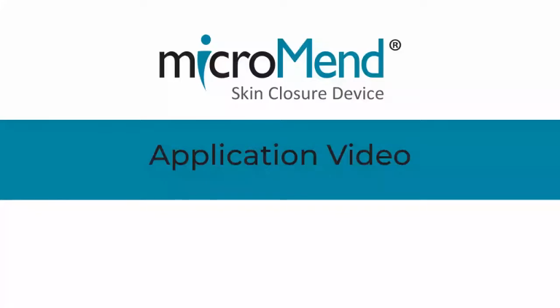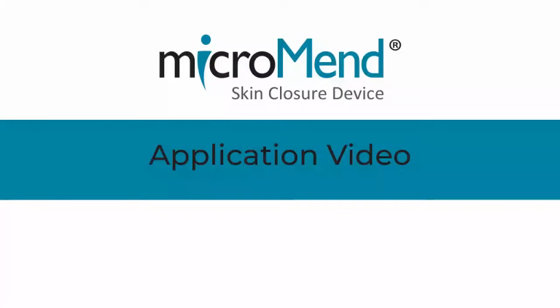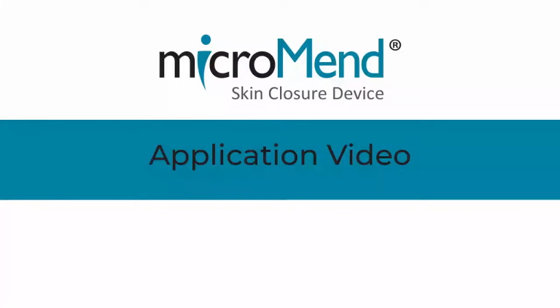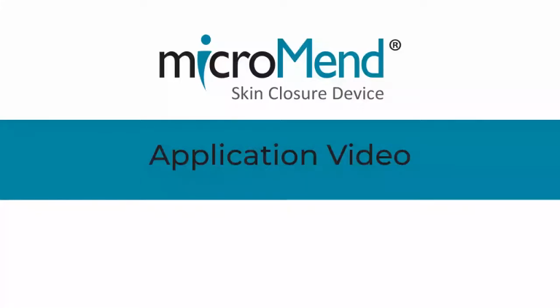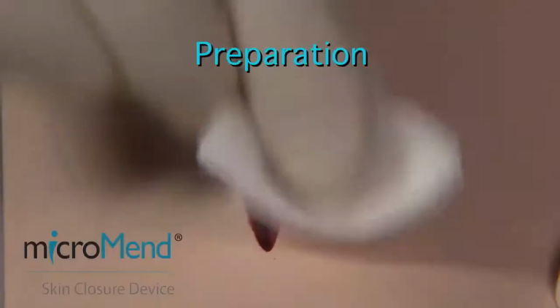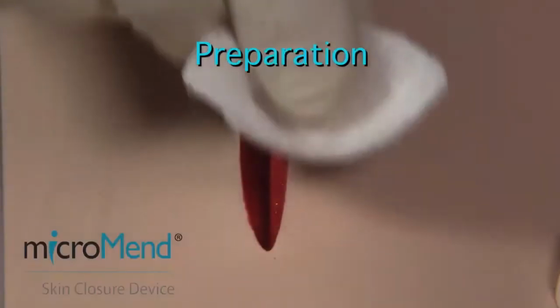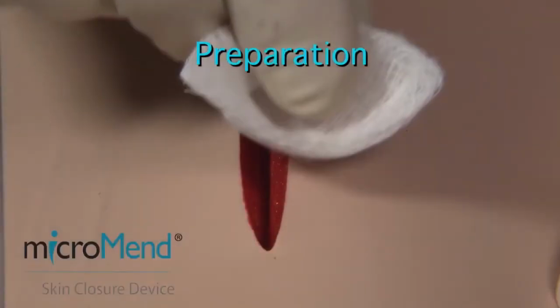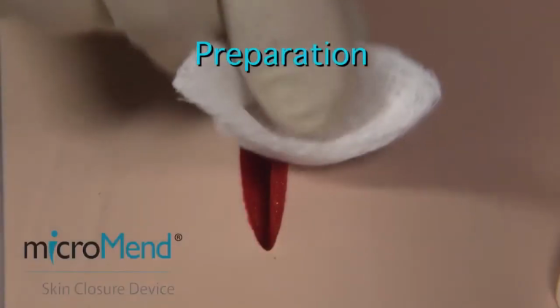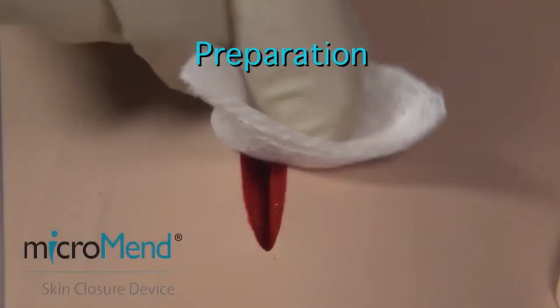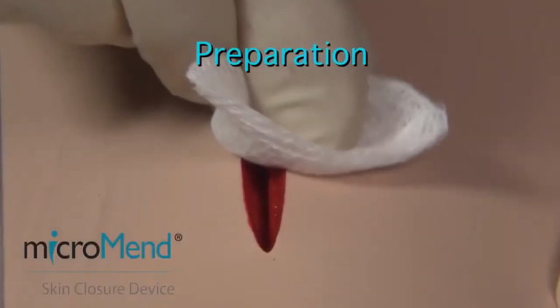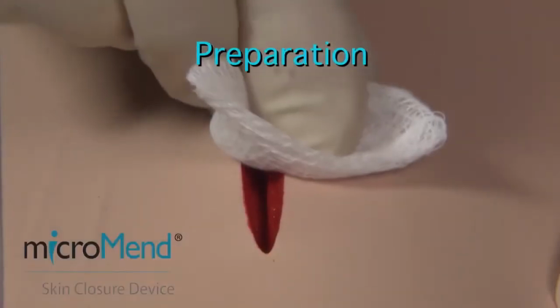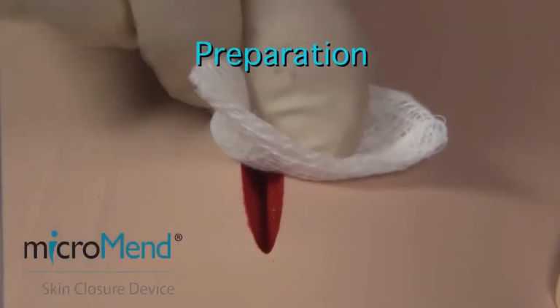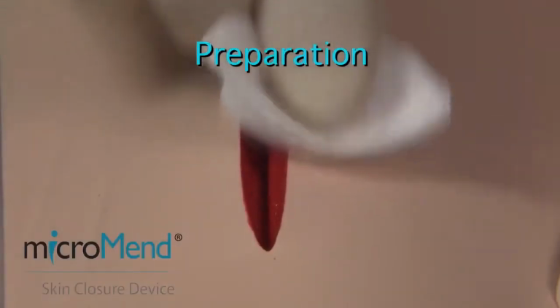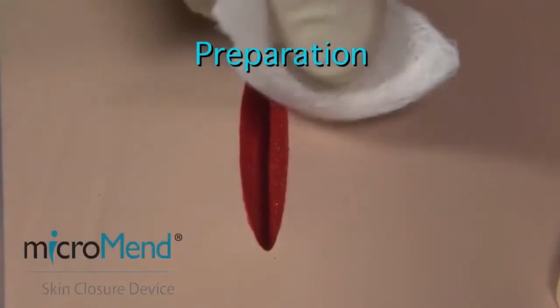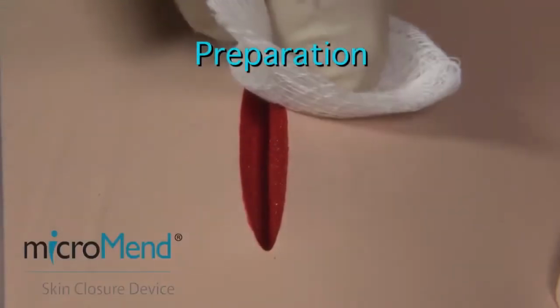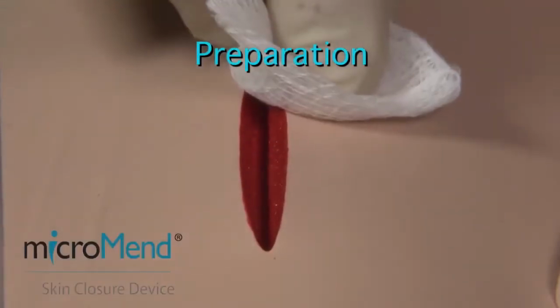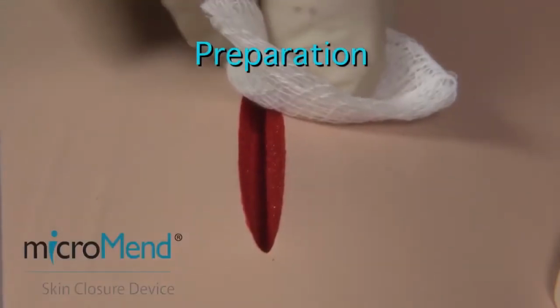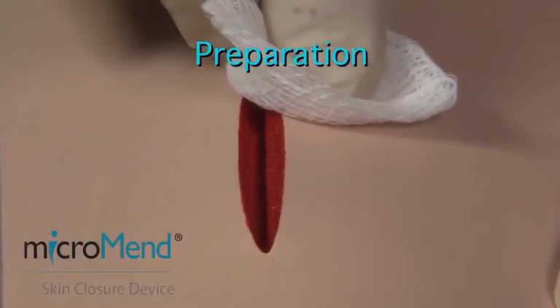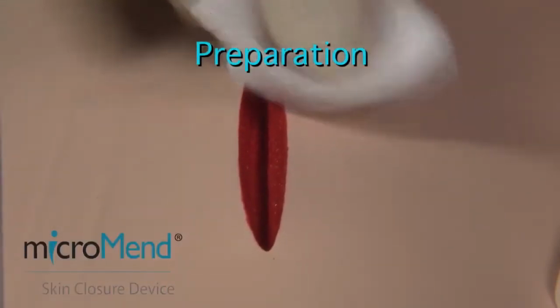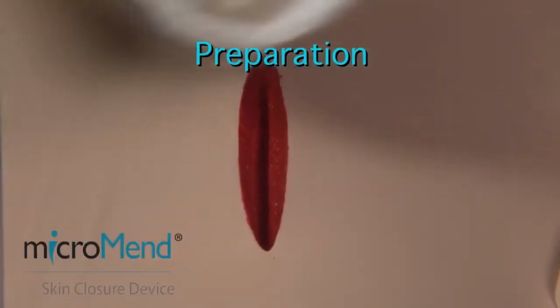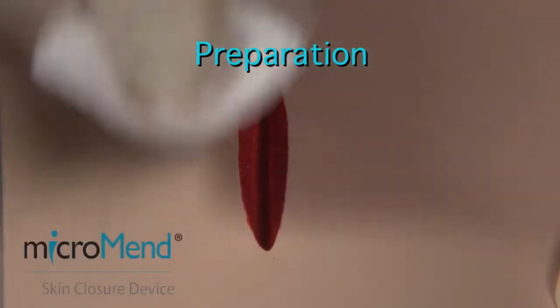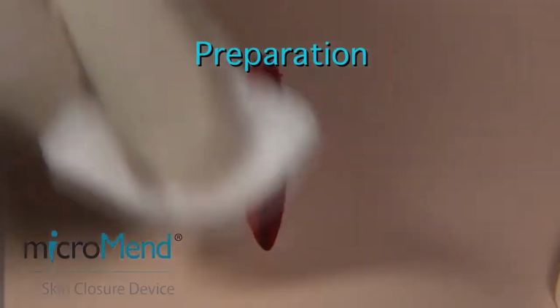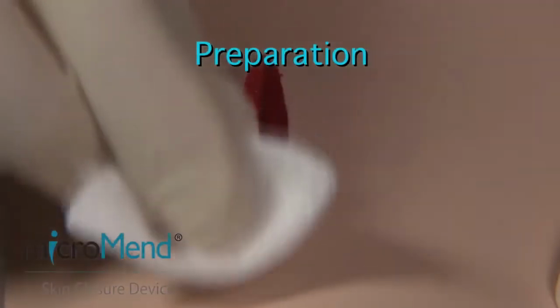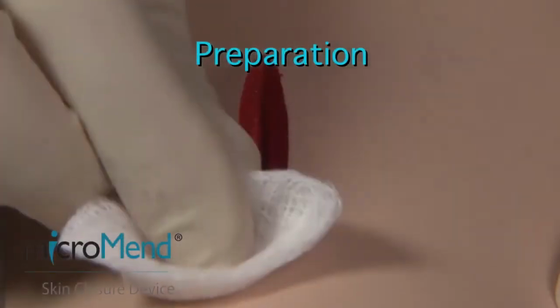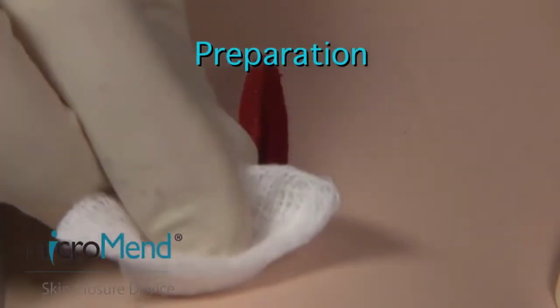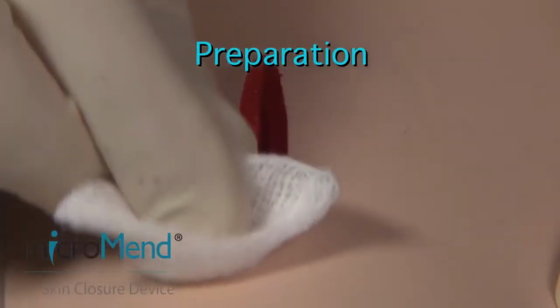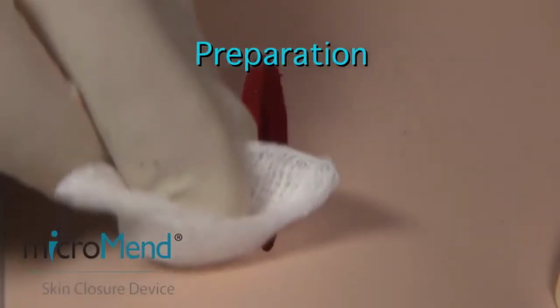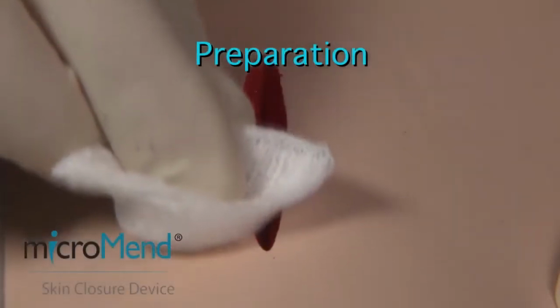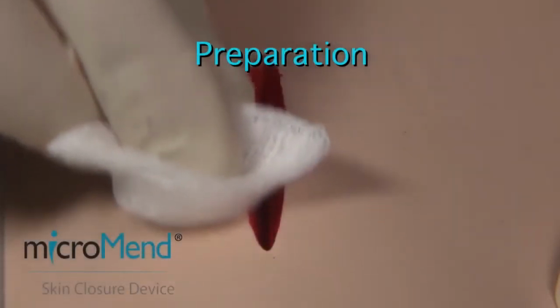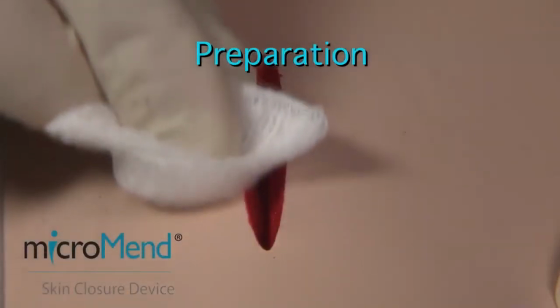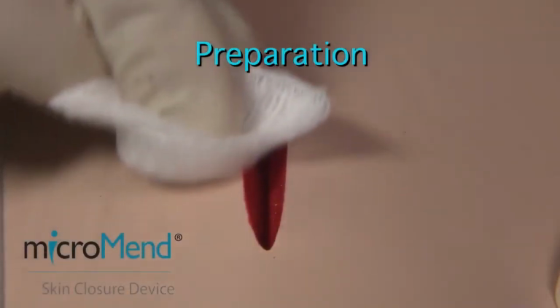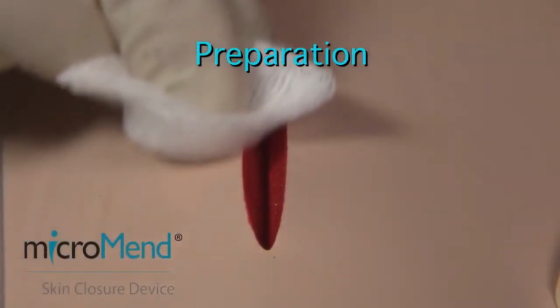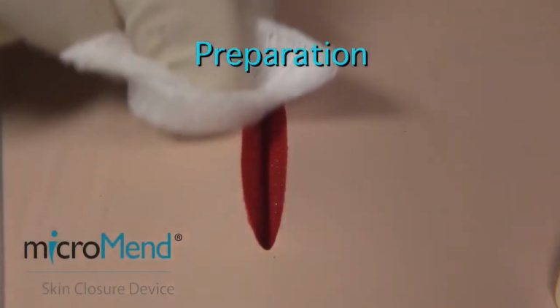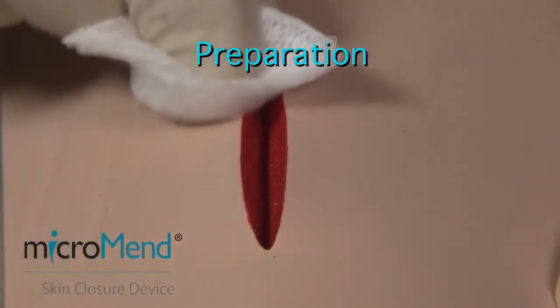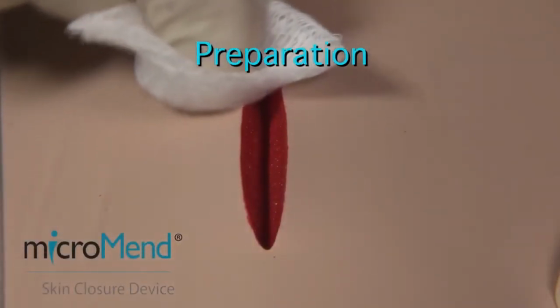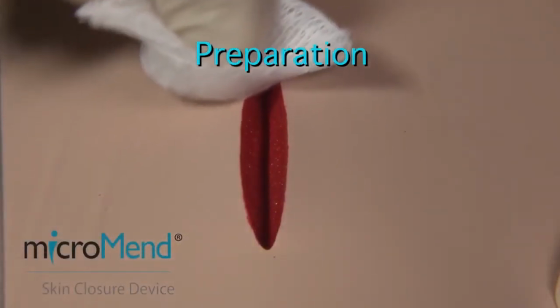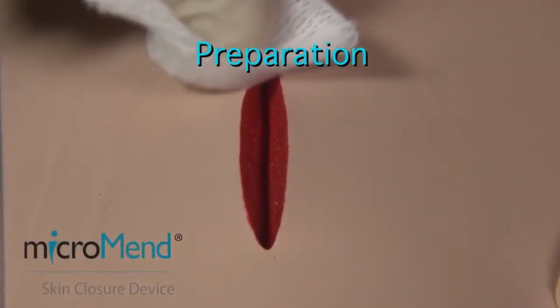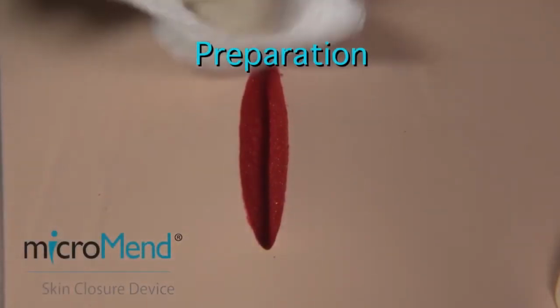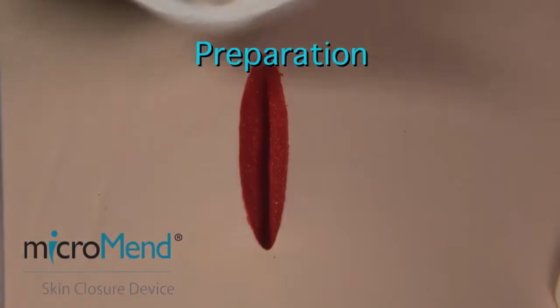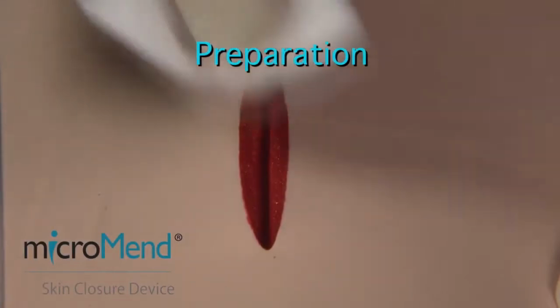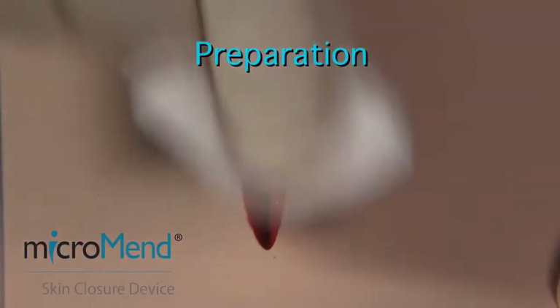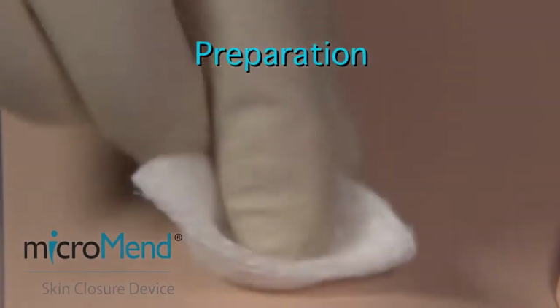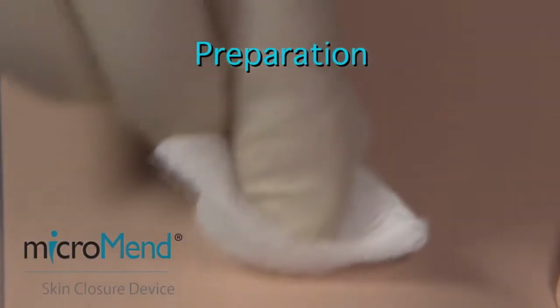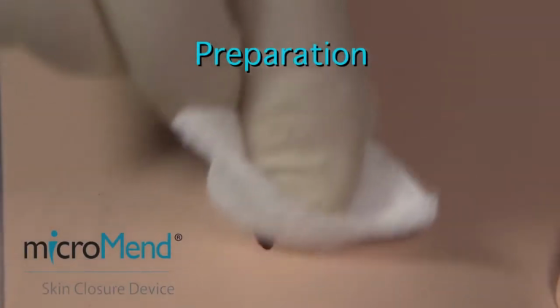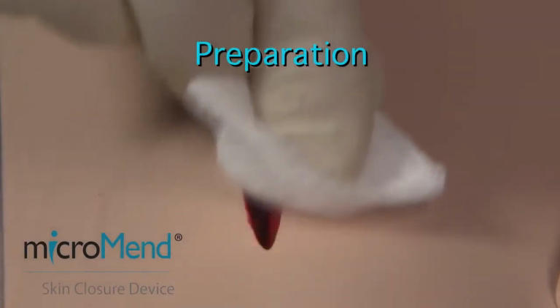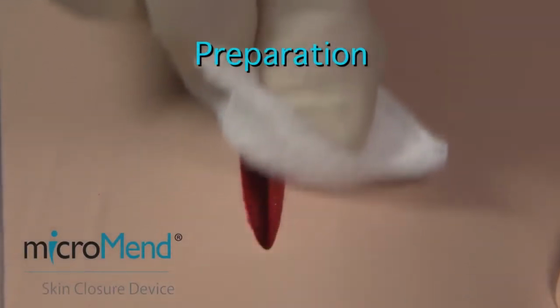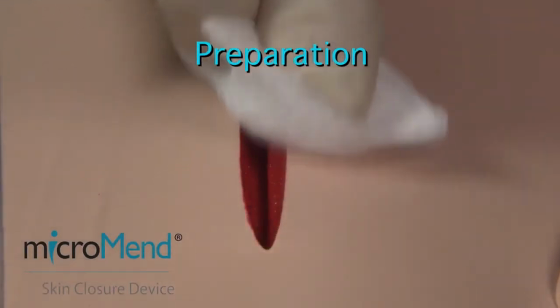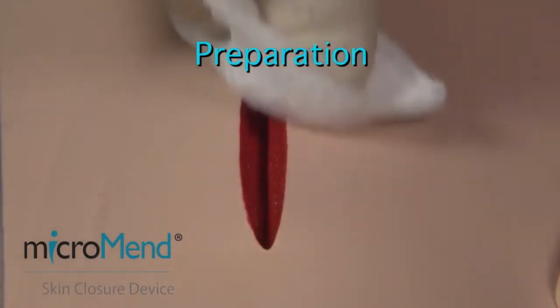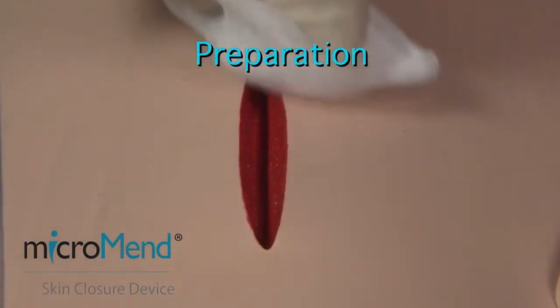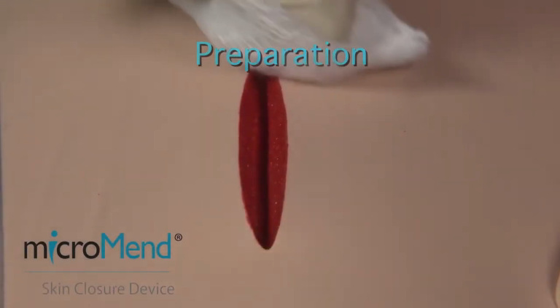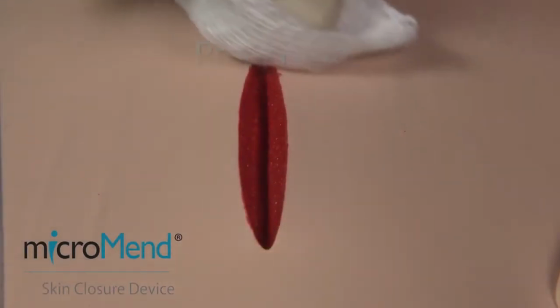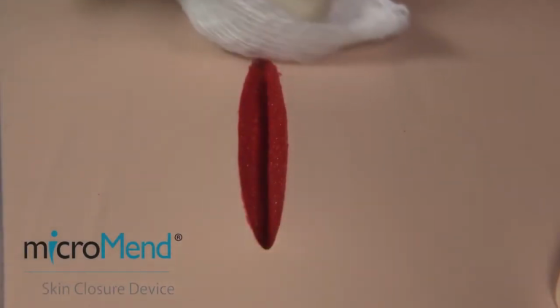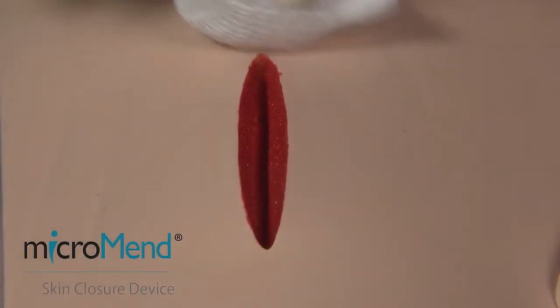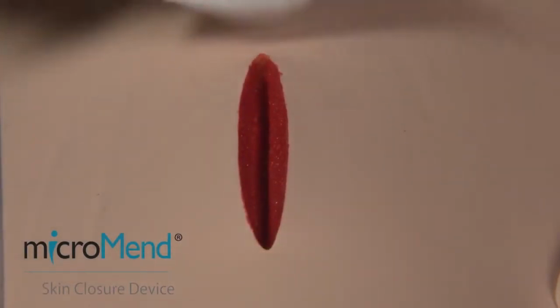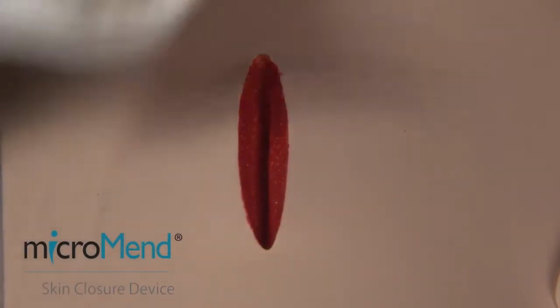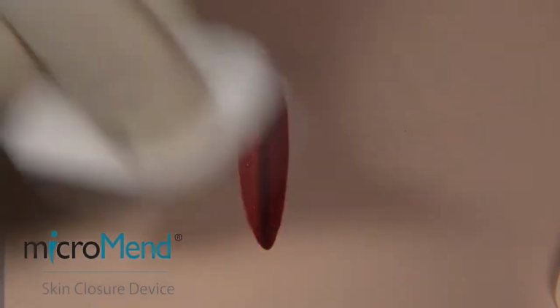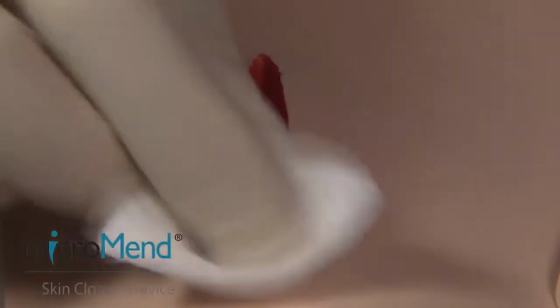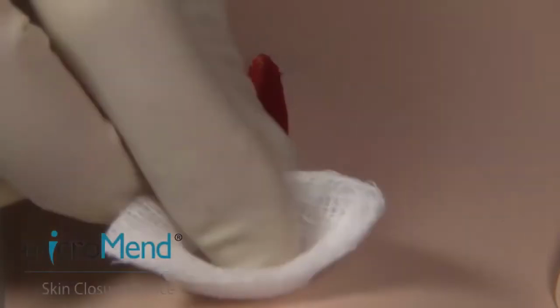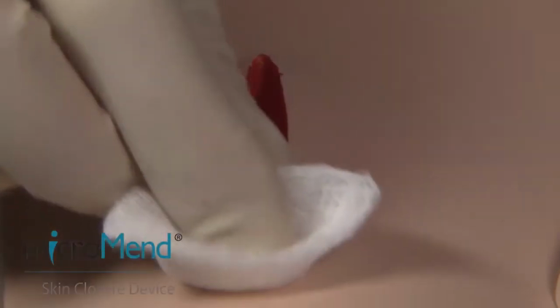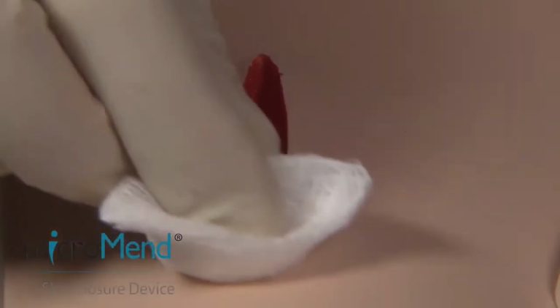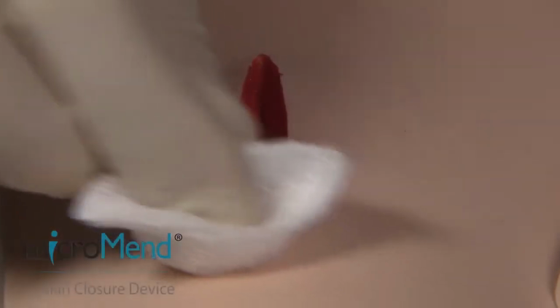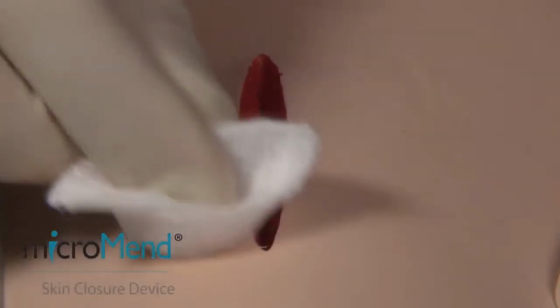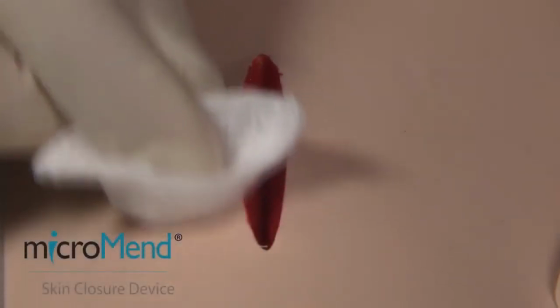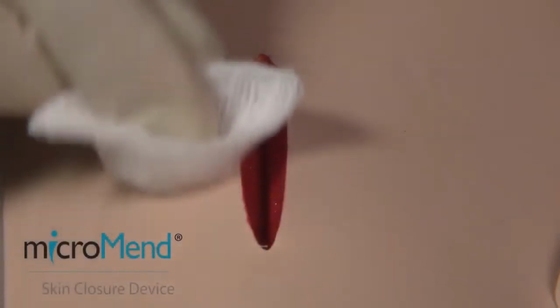Before and during the application of Micromend, it is important that the wound area be completely dry and free of blood and exudate.